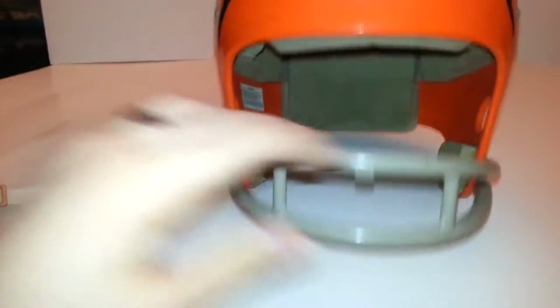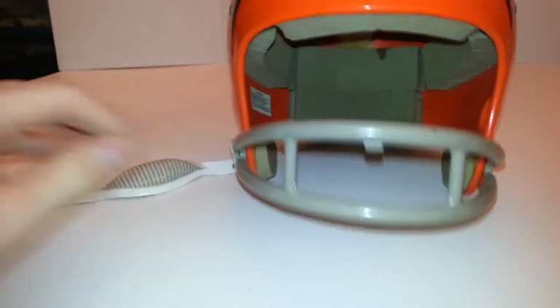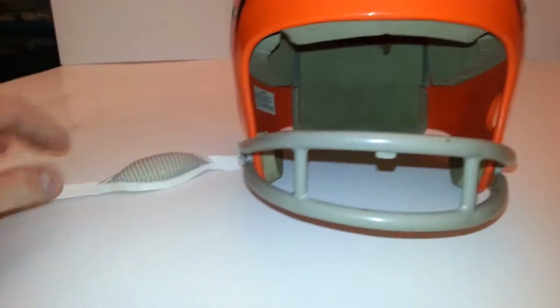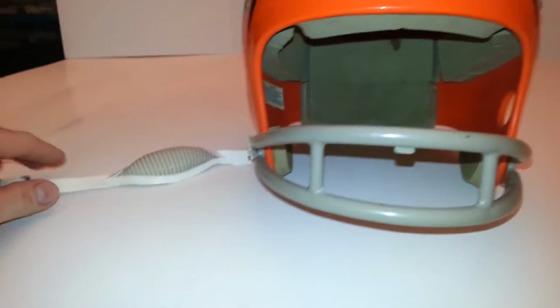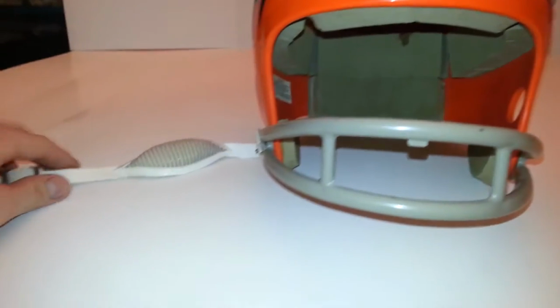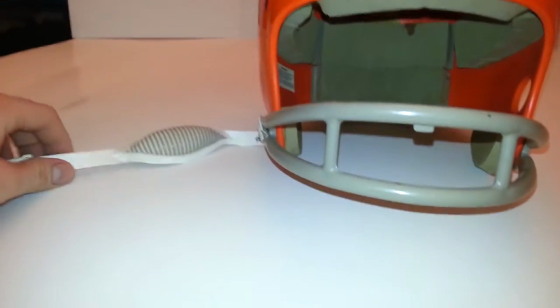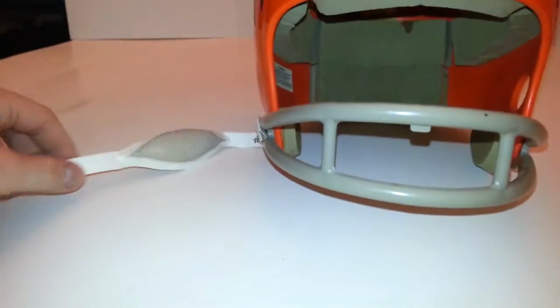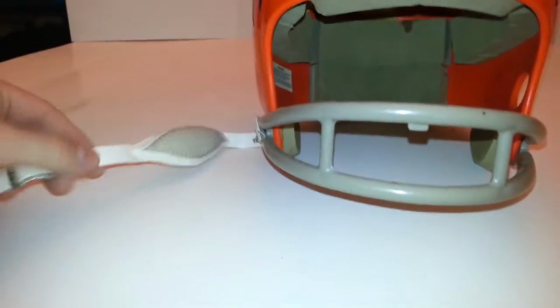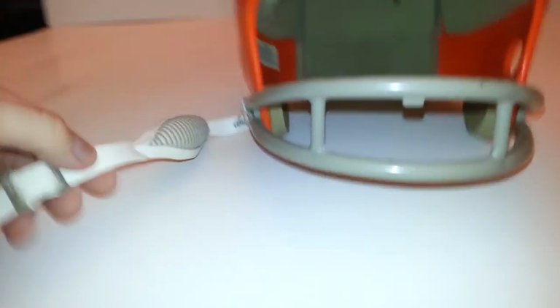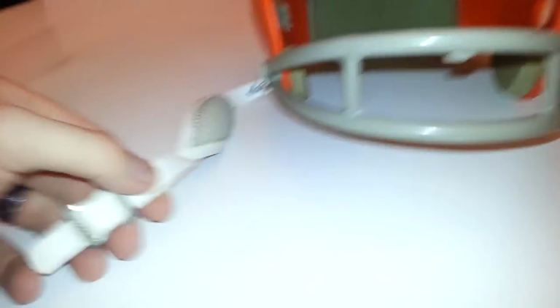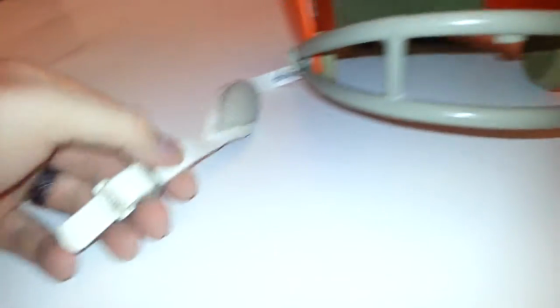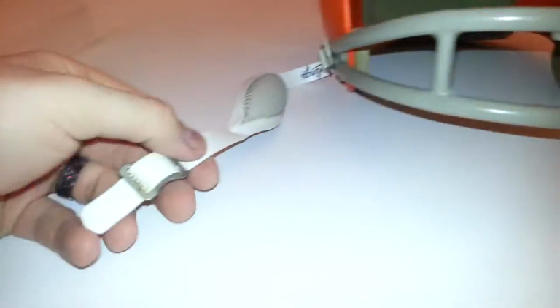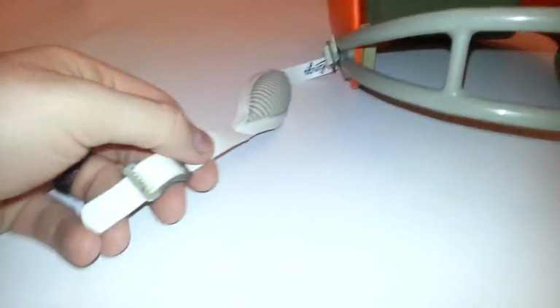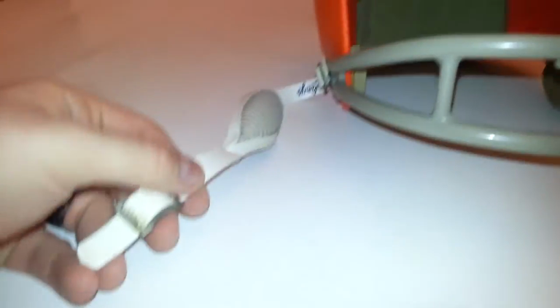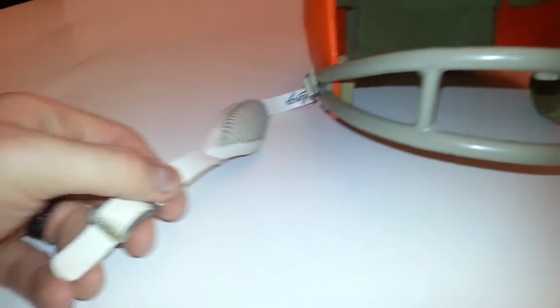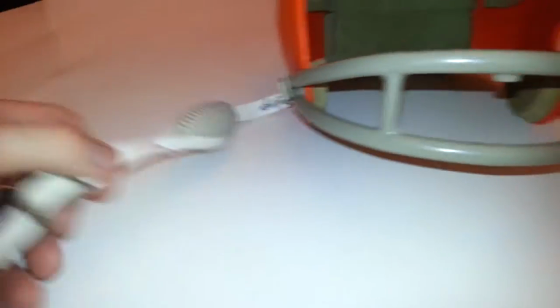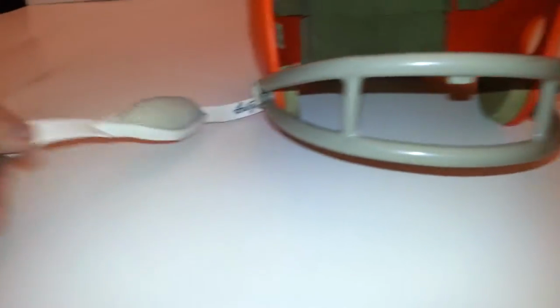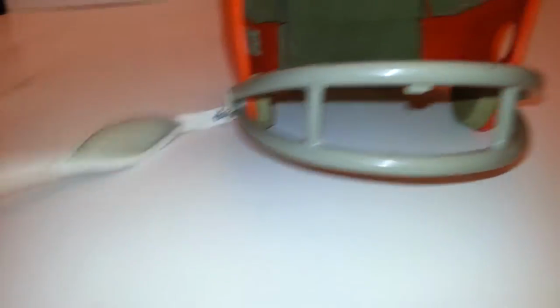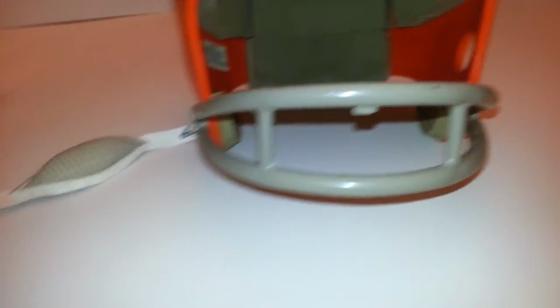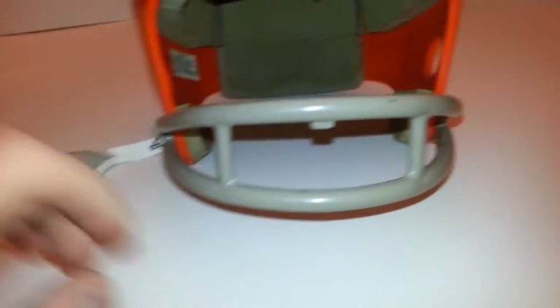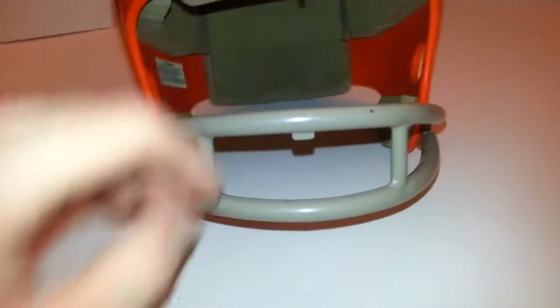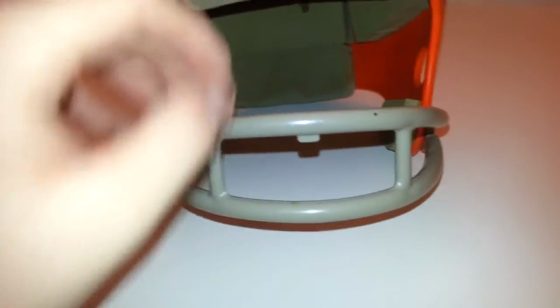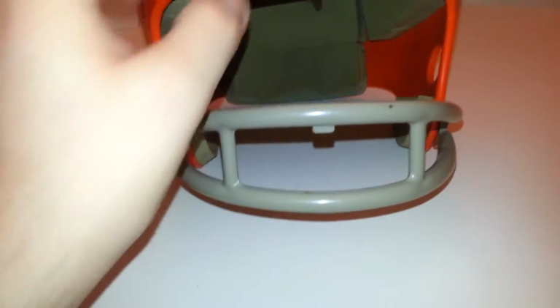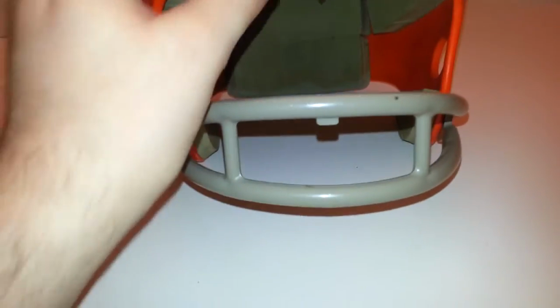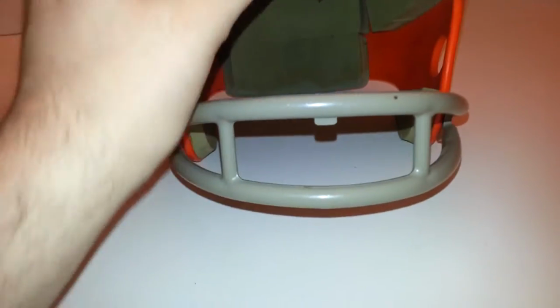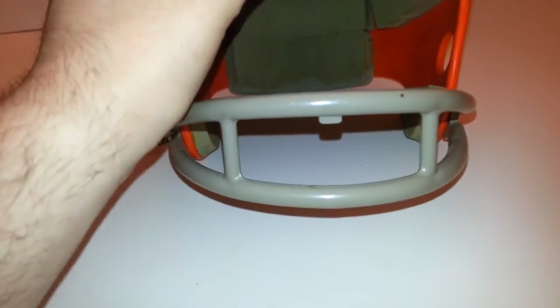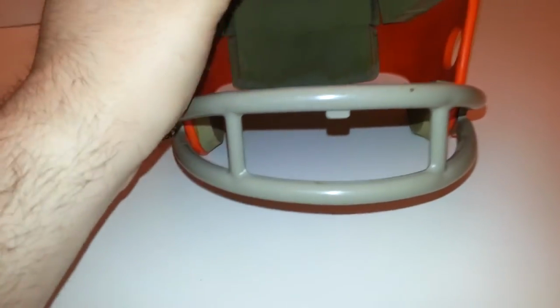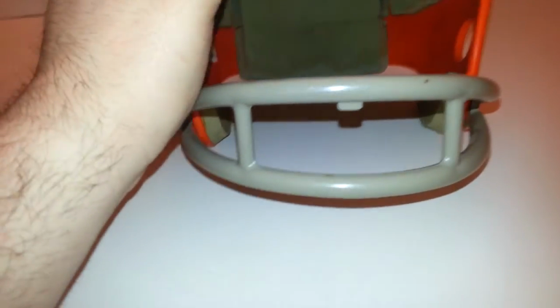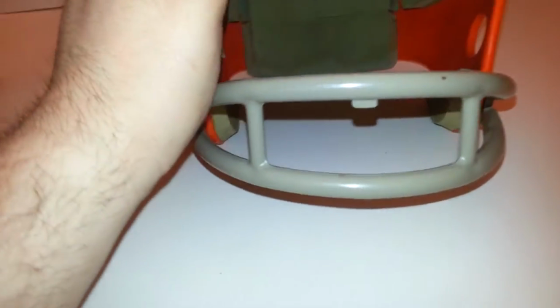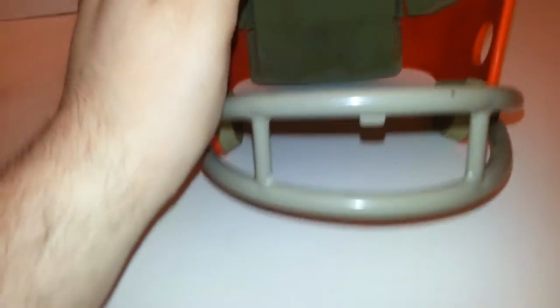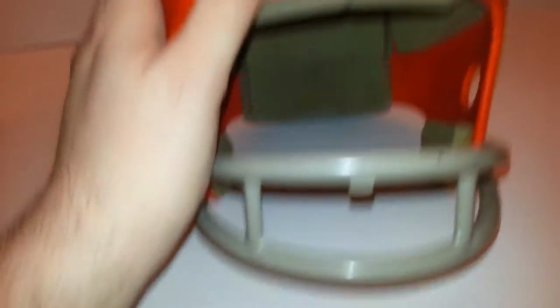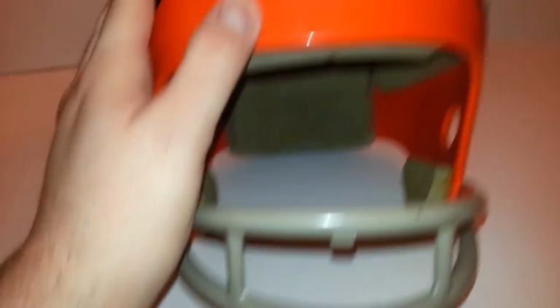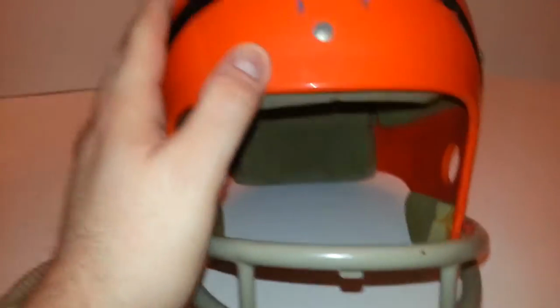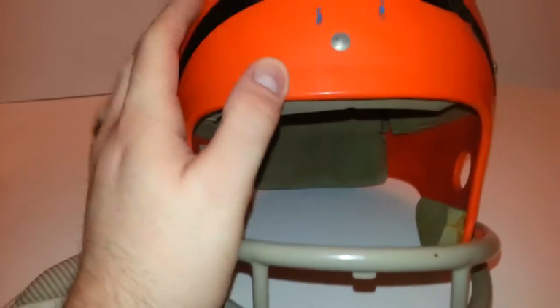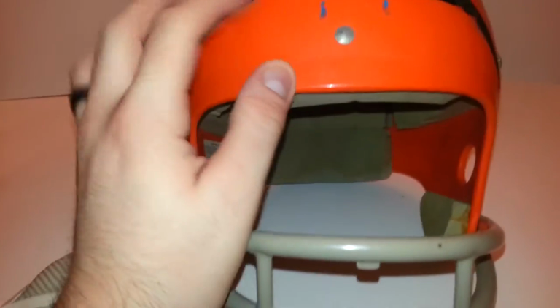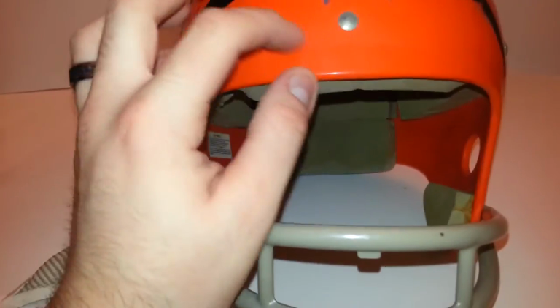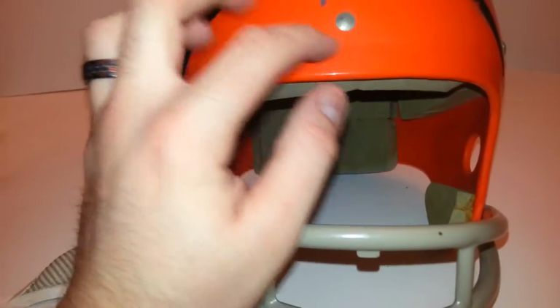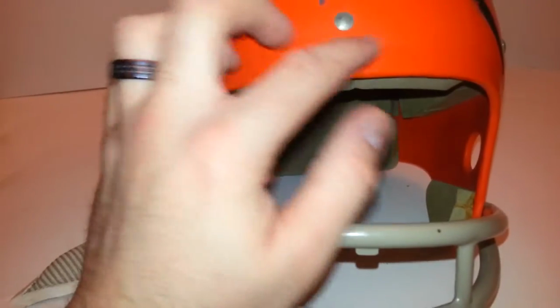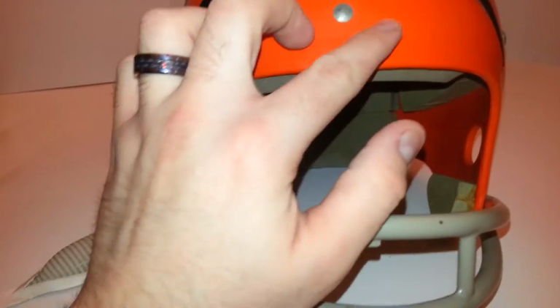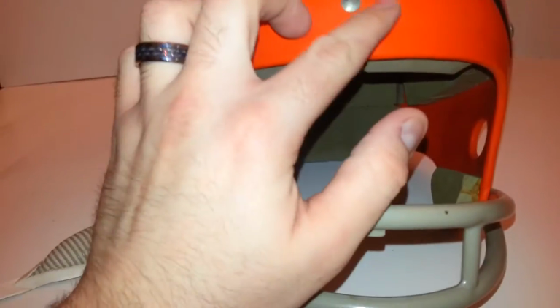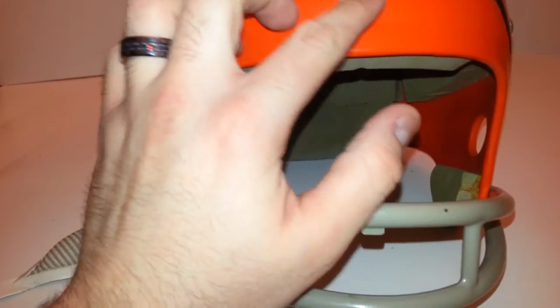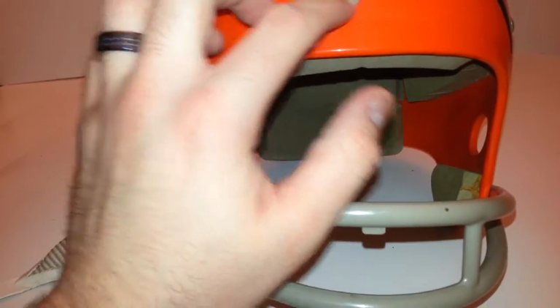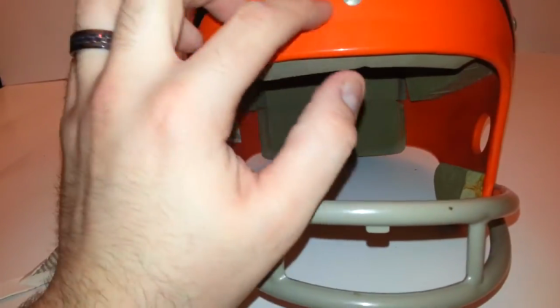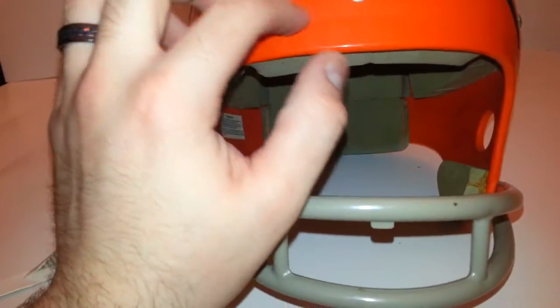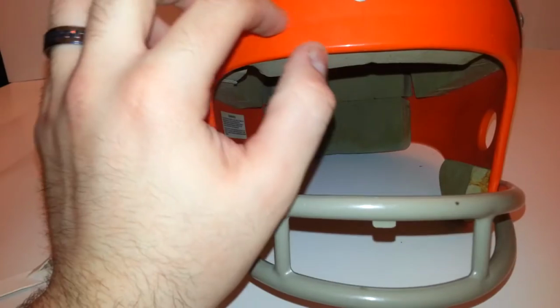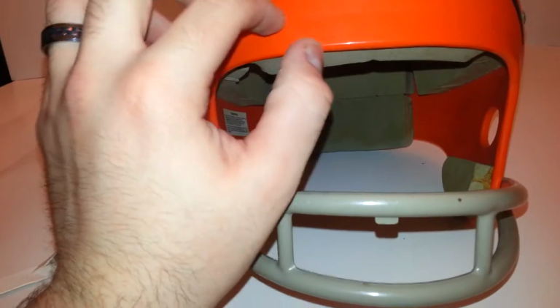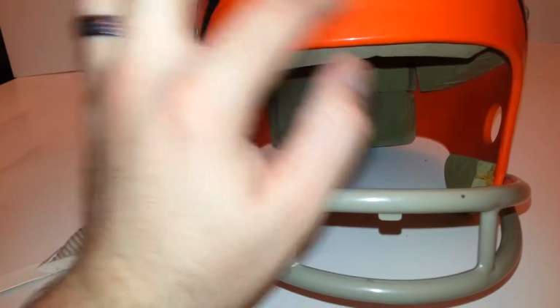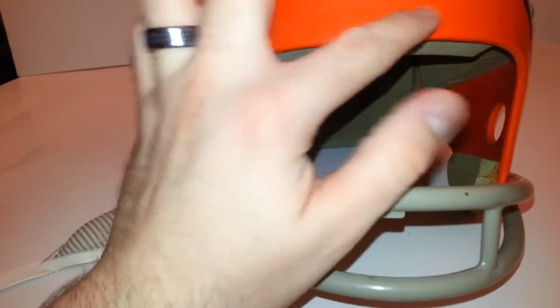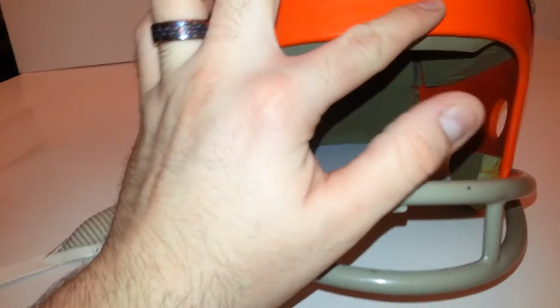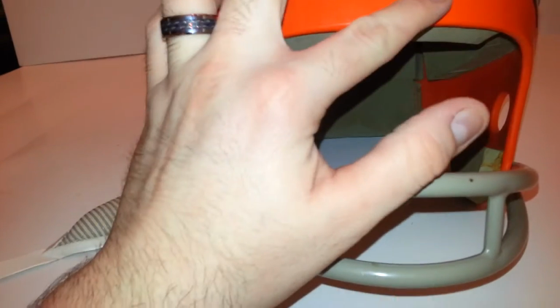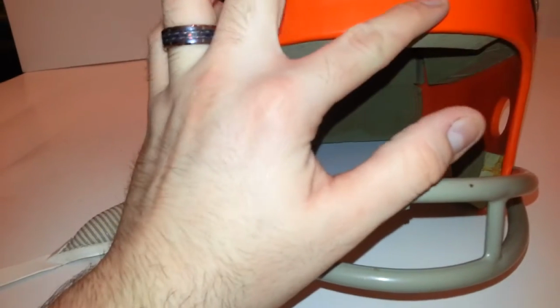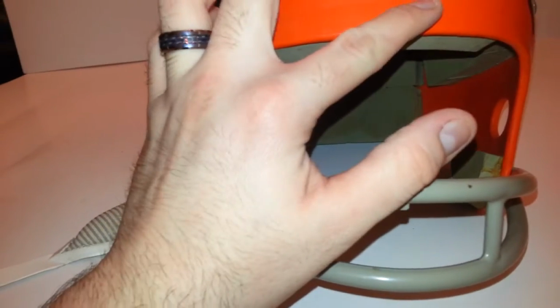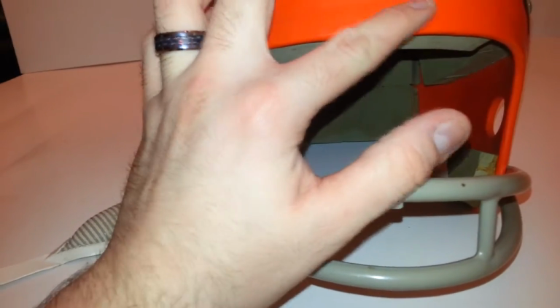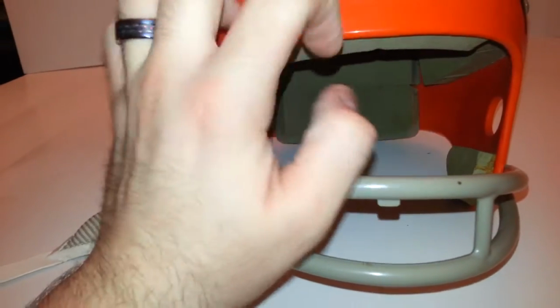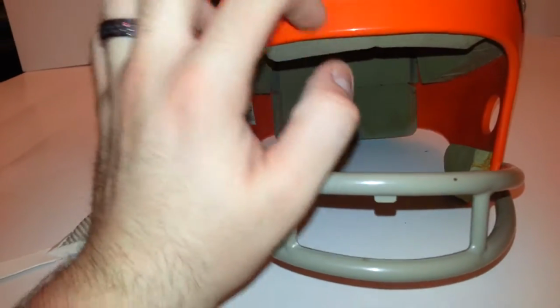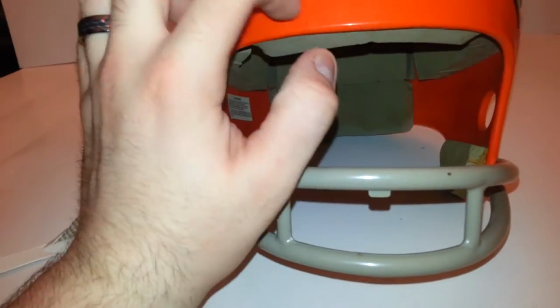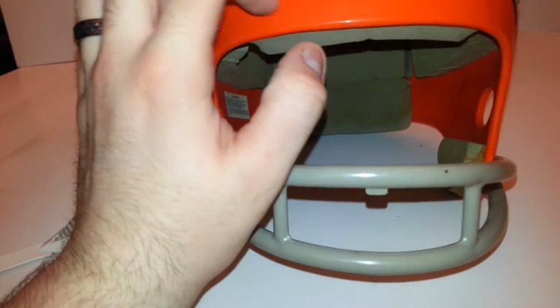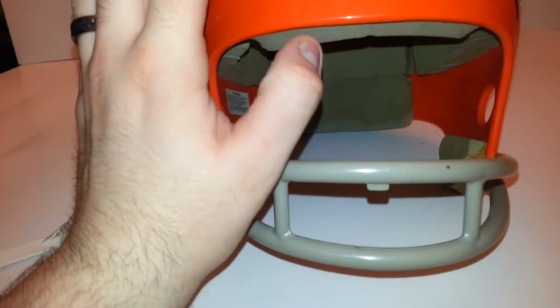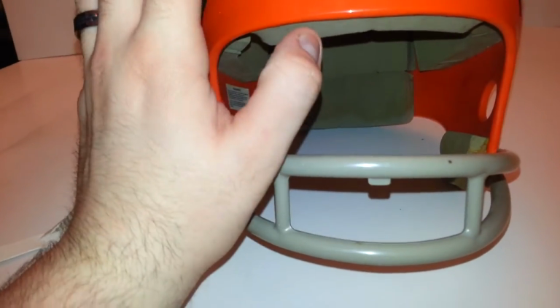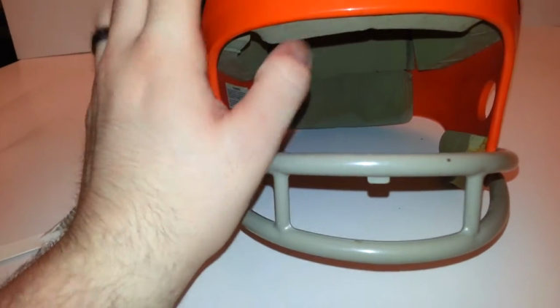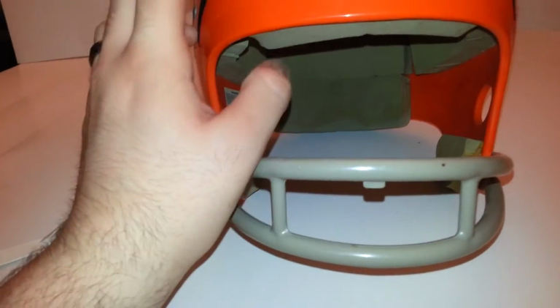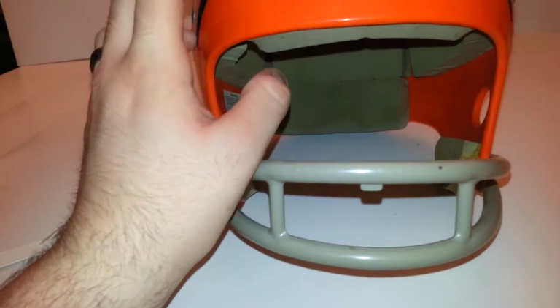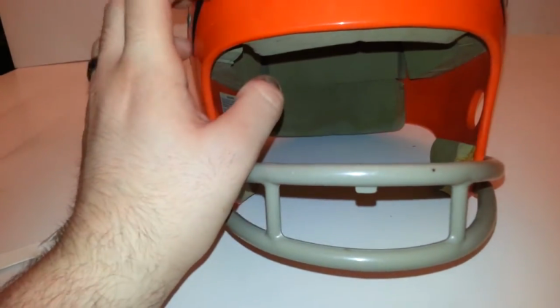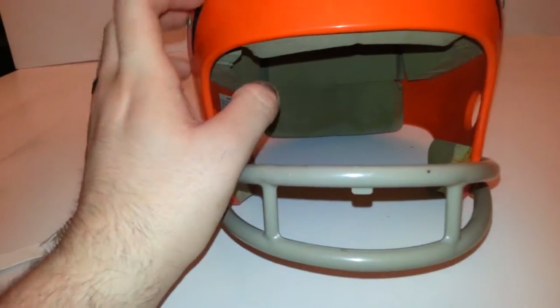It's got the chin strap here. I know some of them have pads right there, but this one does not have the pad.